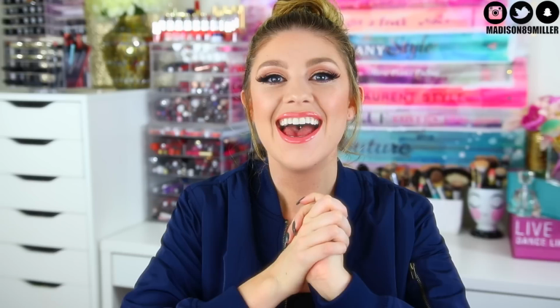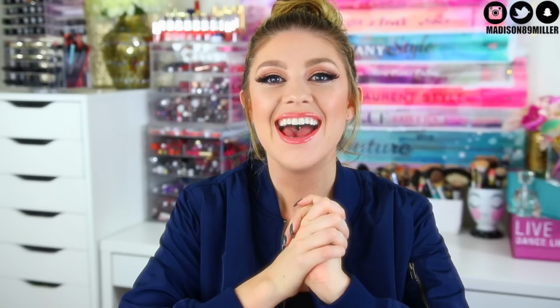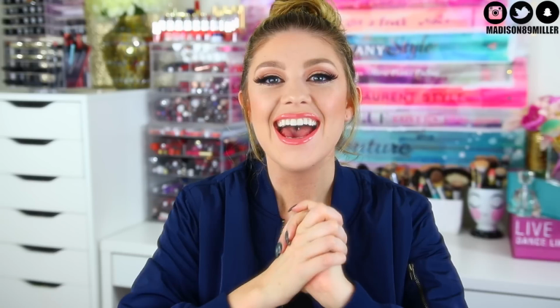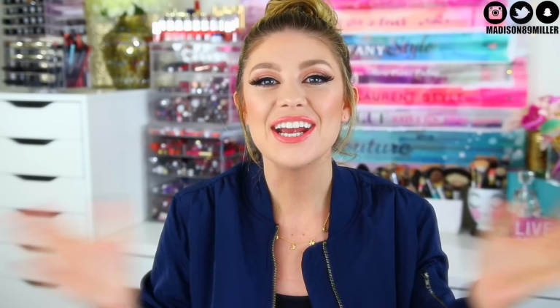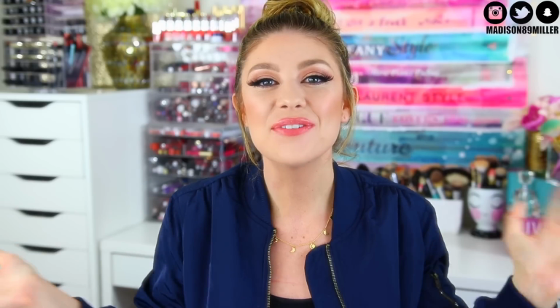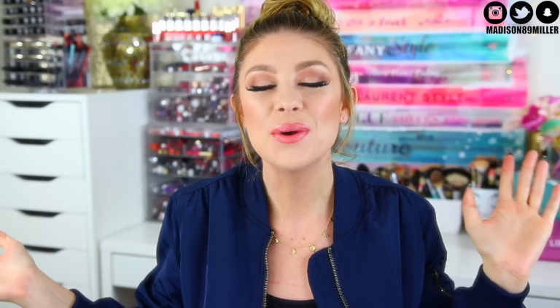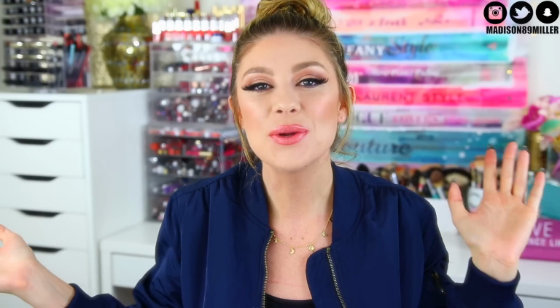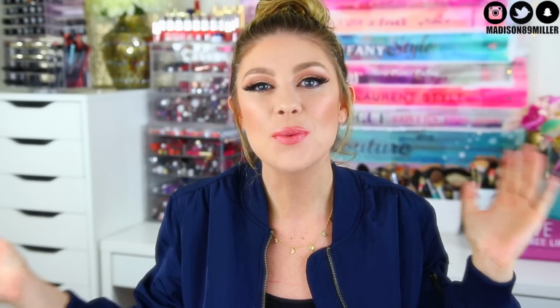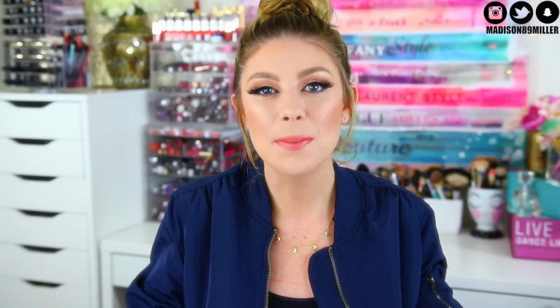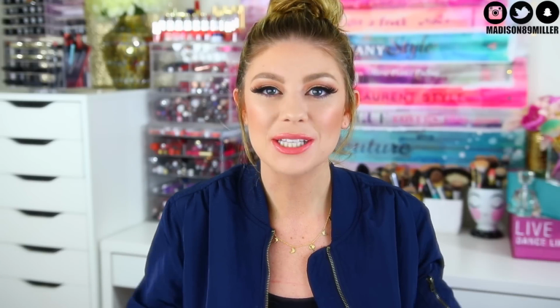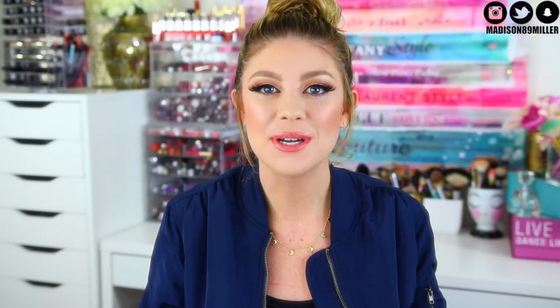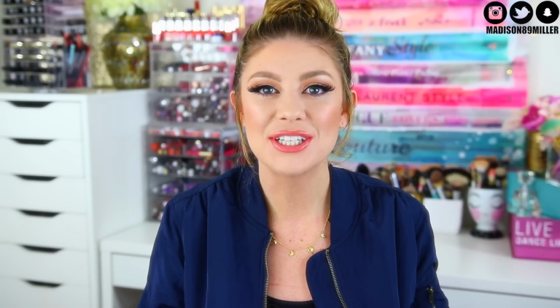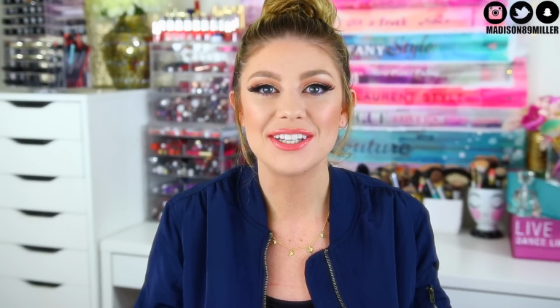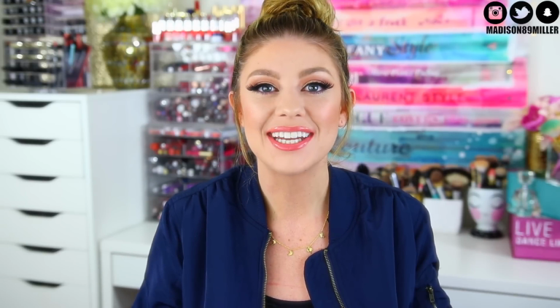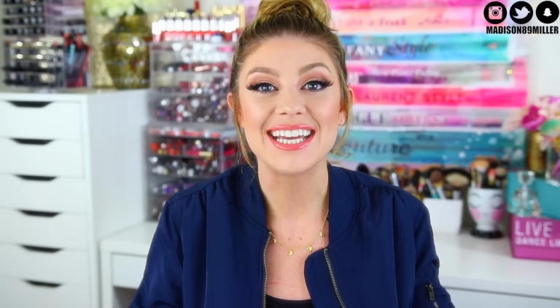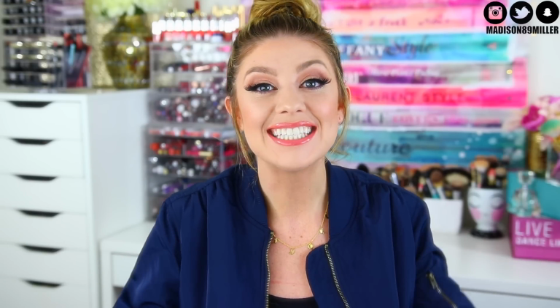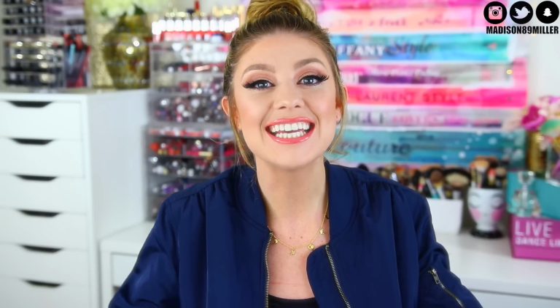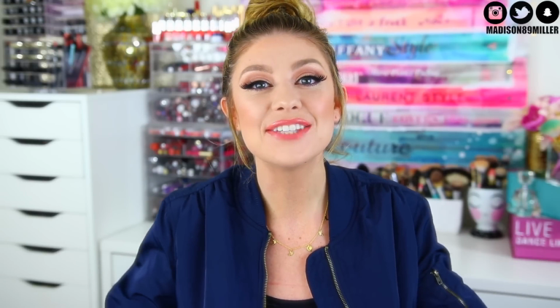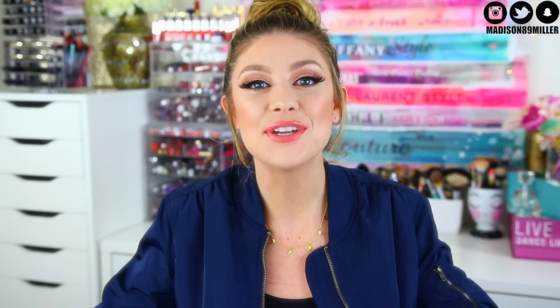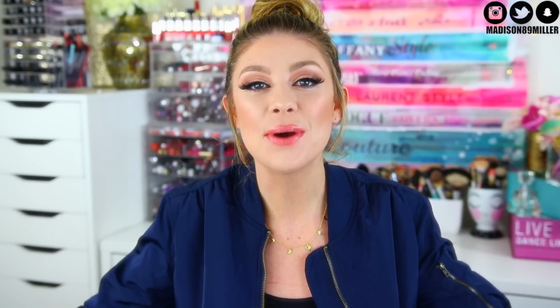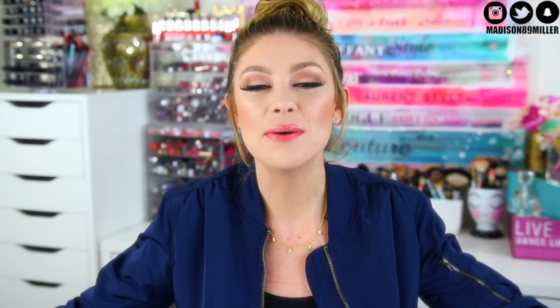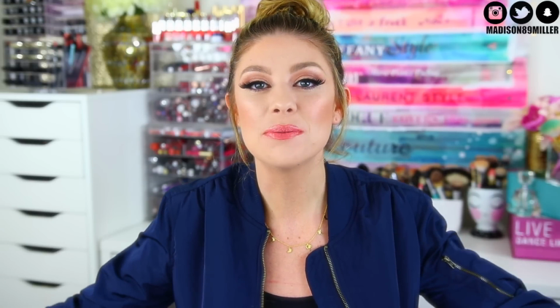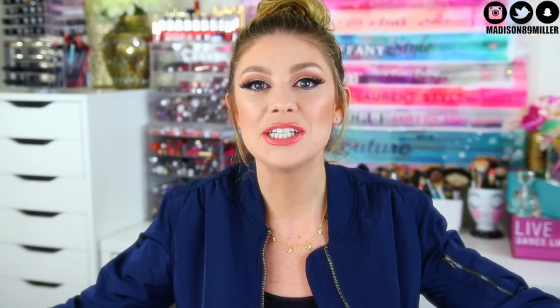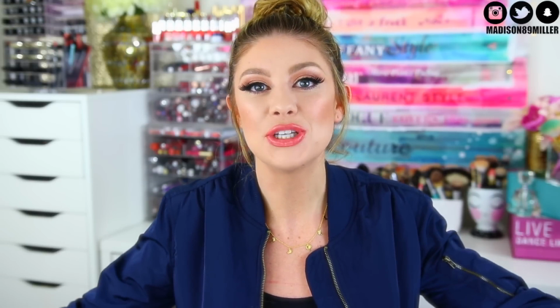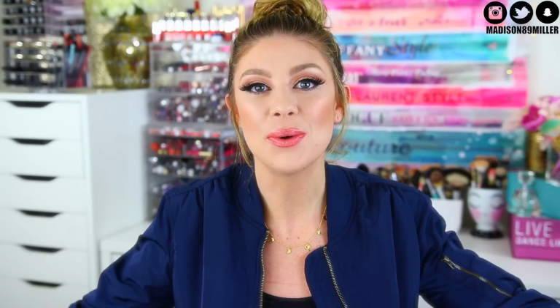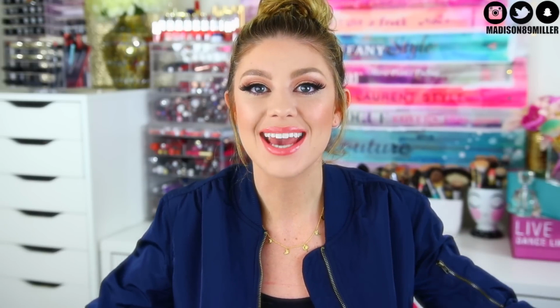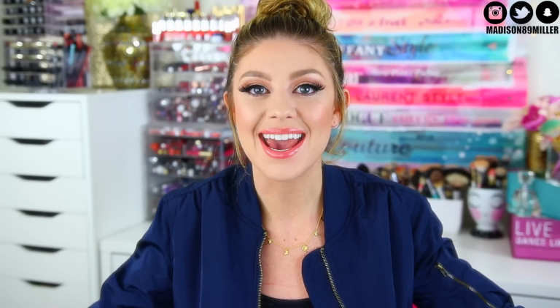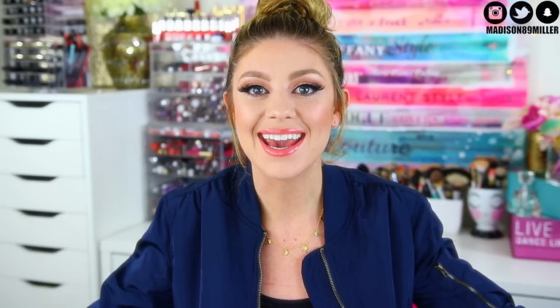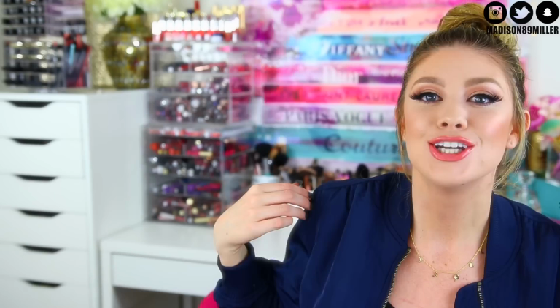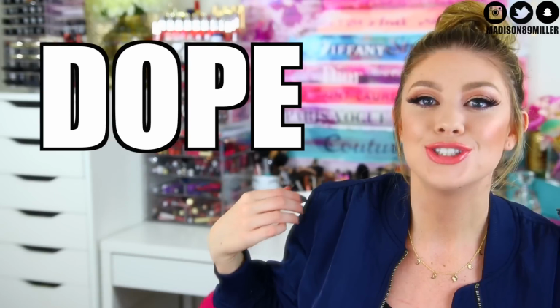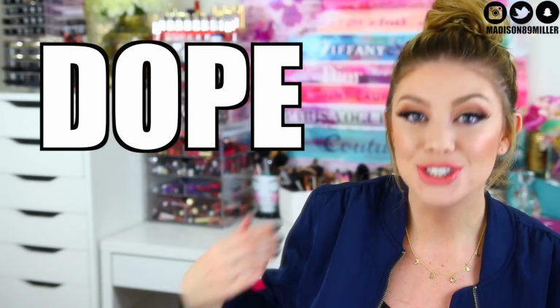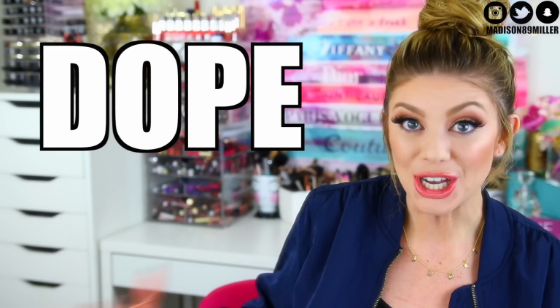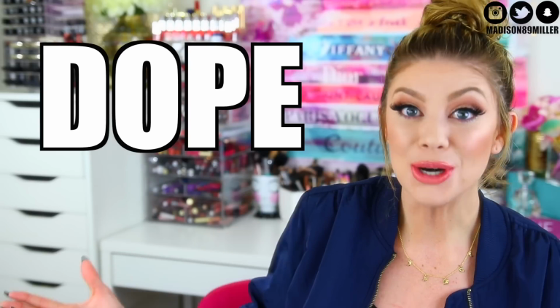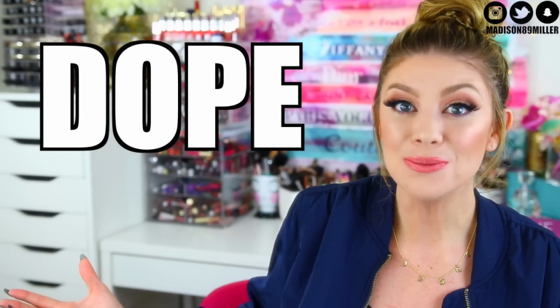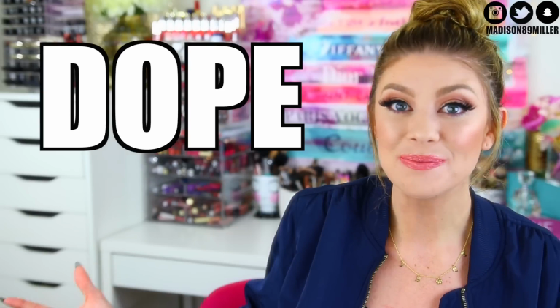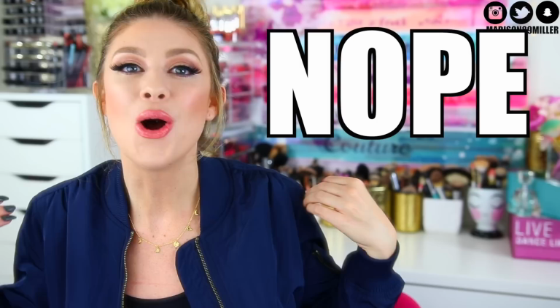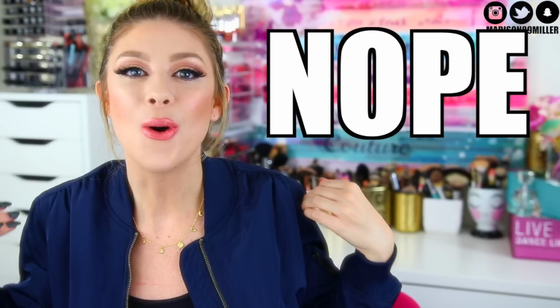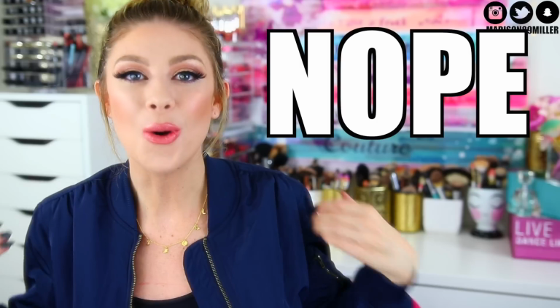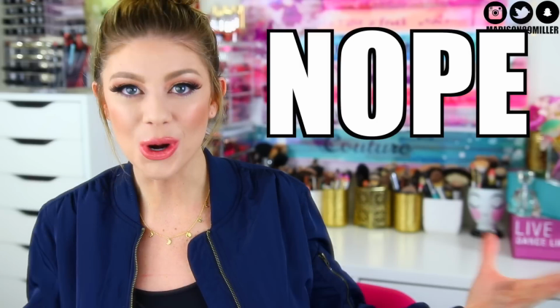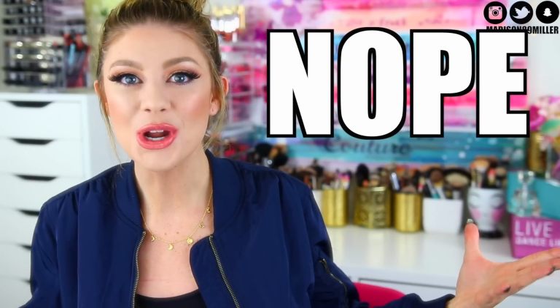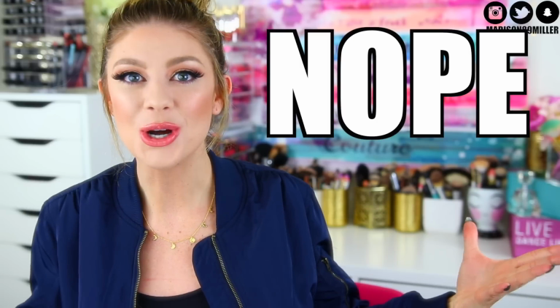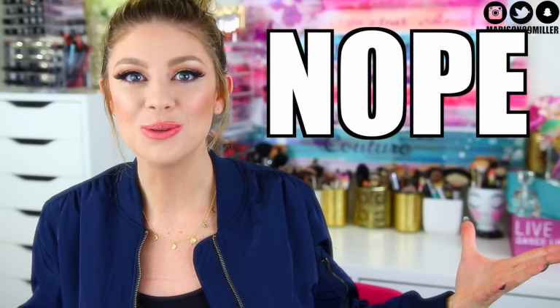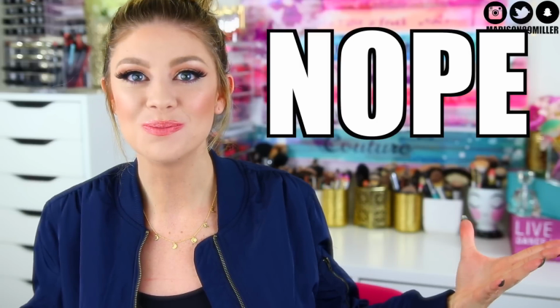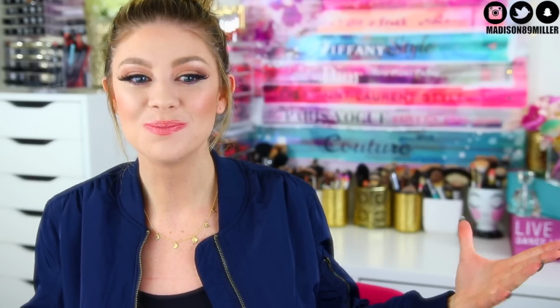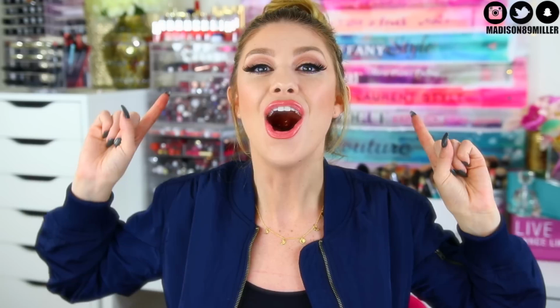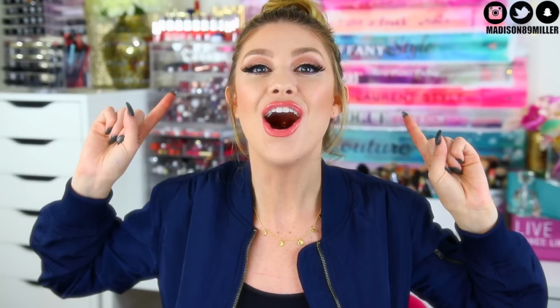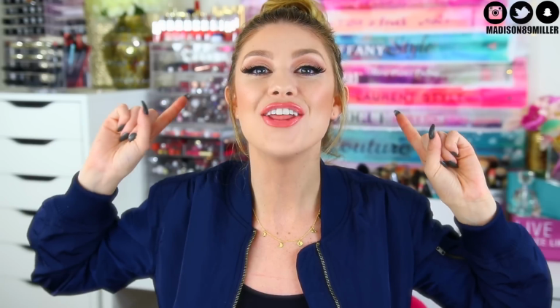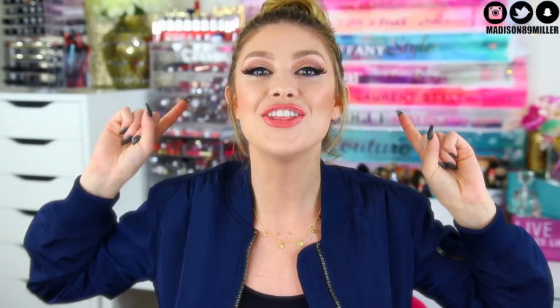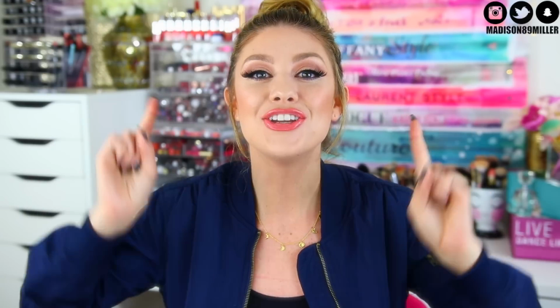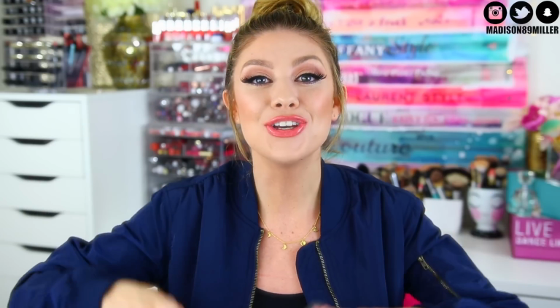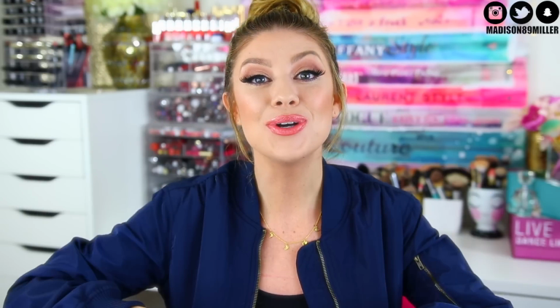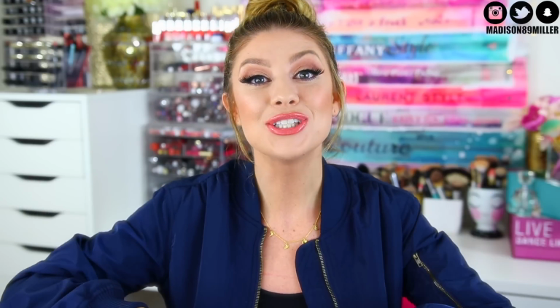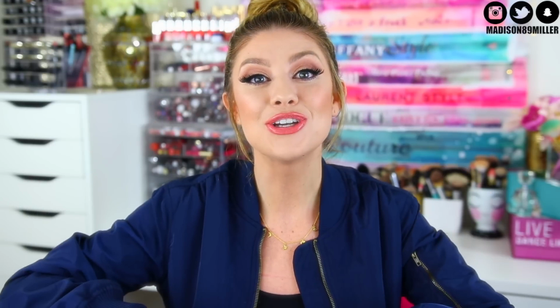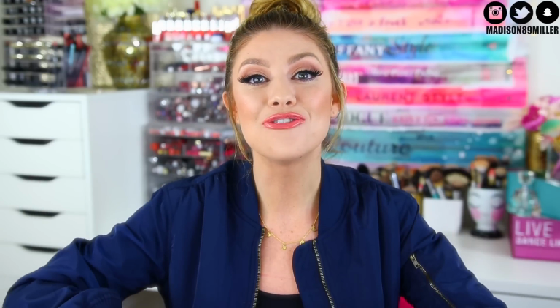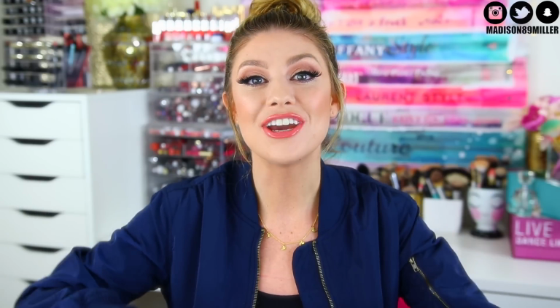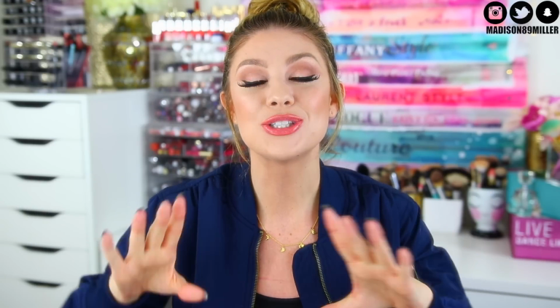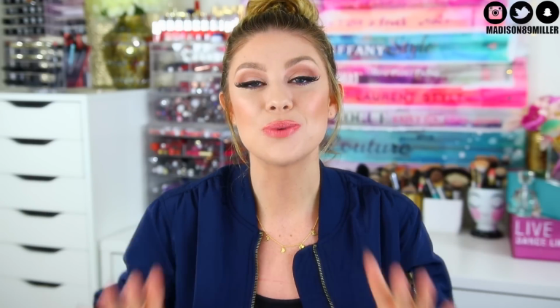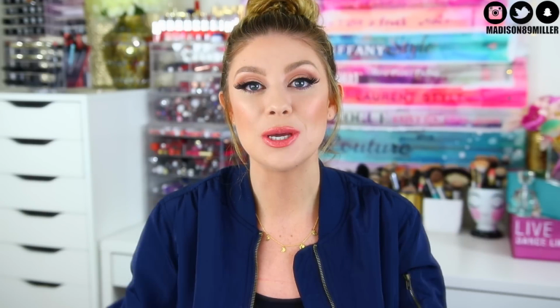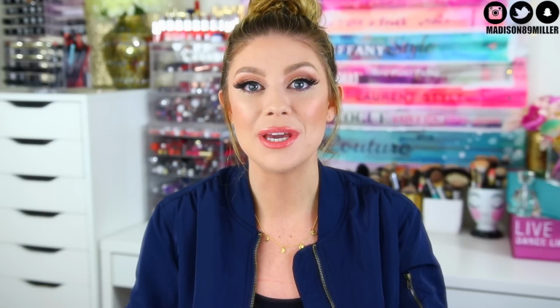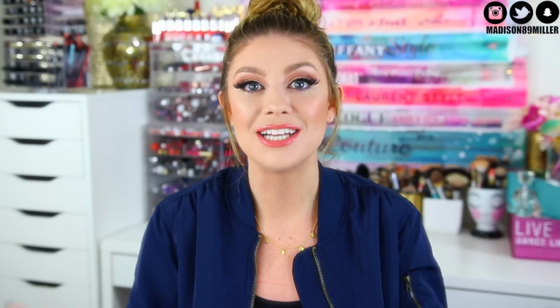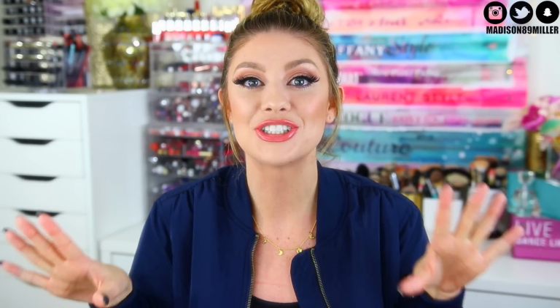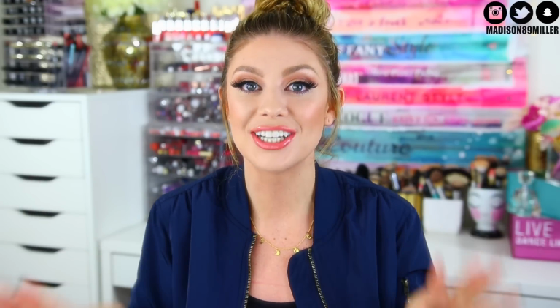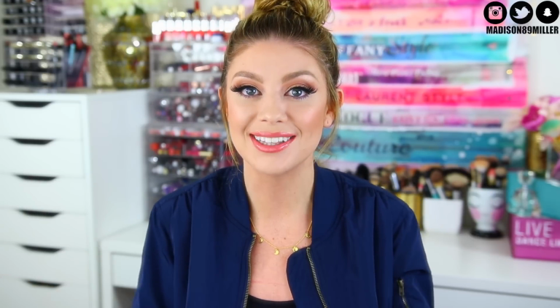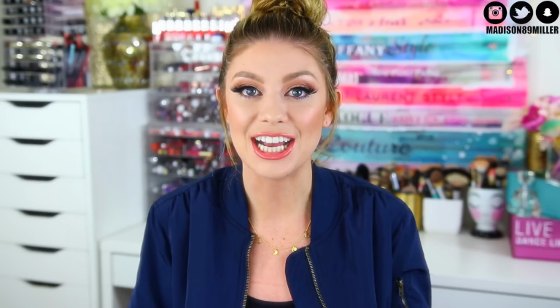Hey everyone, welcome back to my channel. Today's video I'm gonna be doing a dope or no on the new Too Faced Sweet Peach collection.